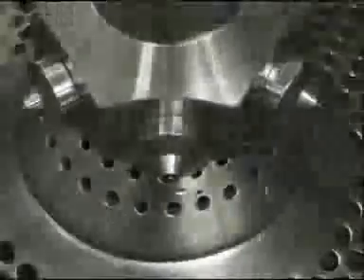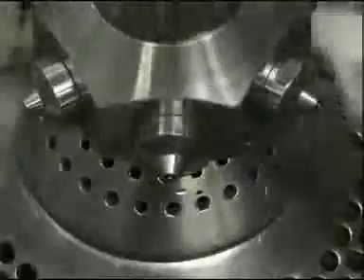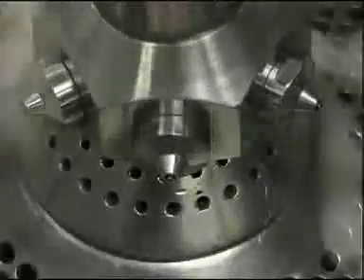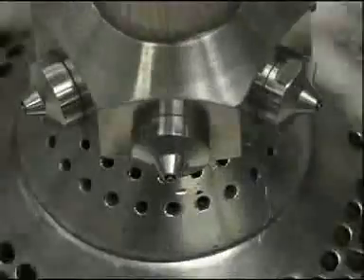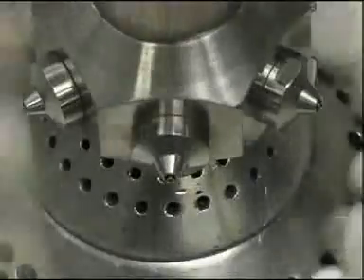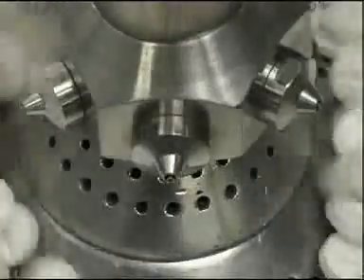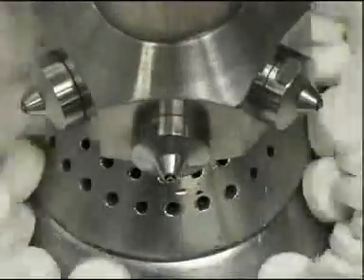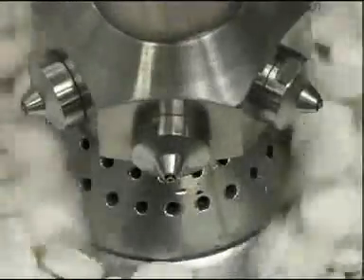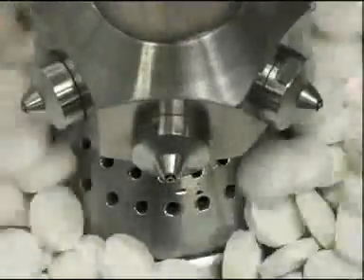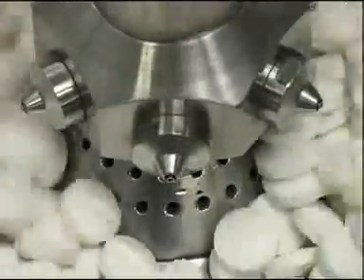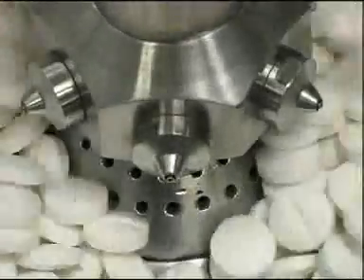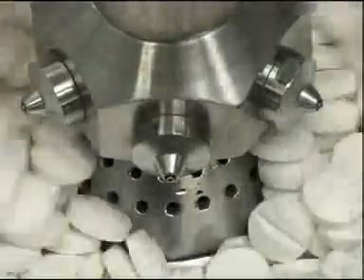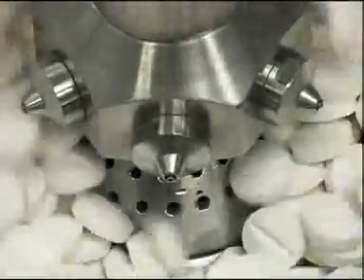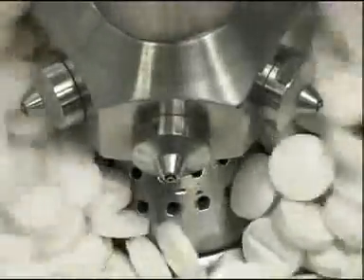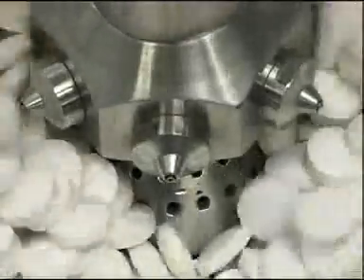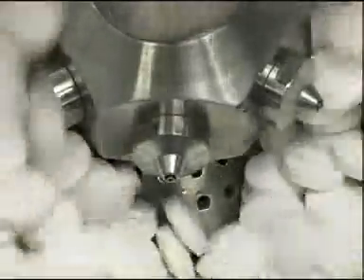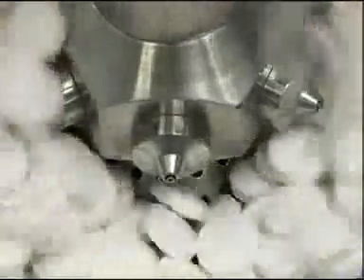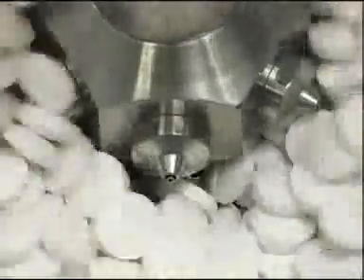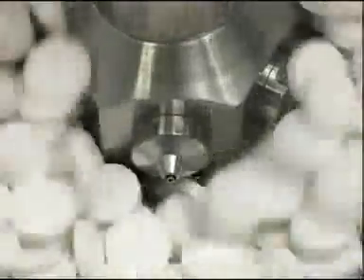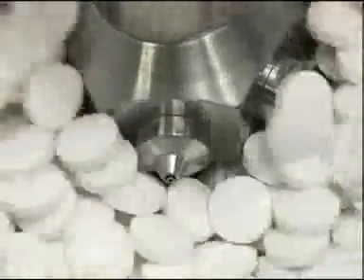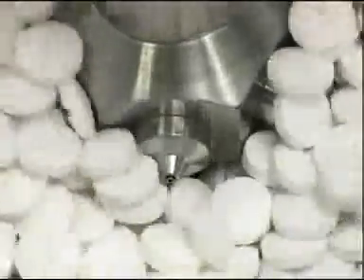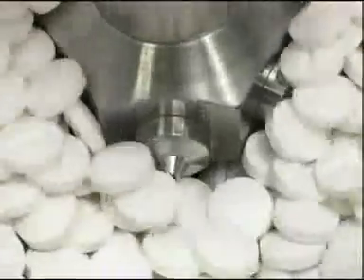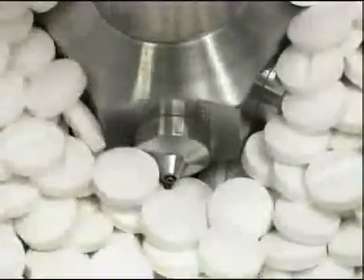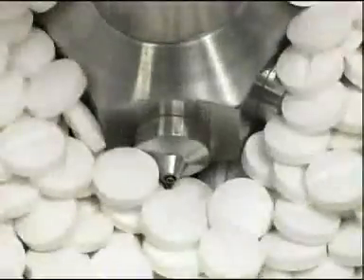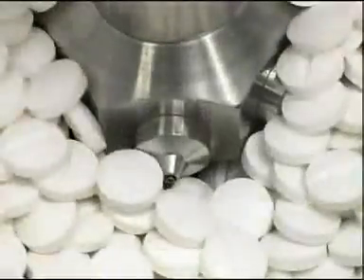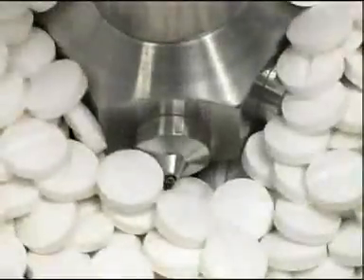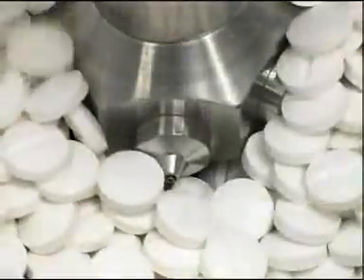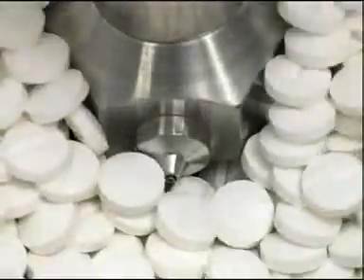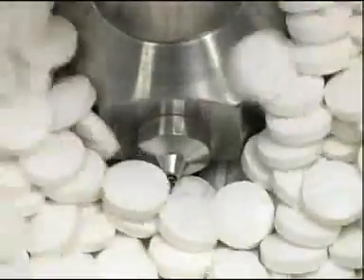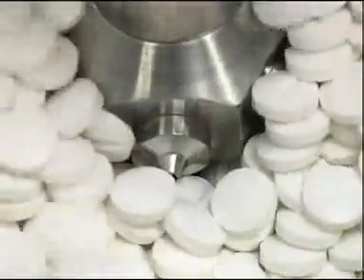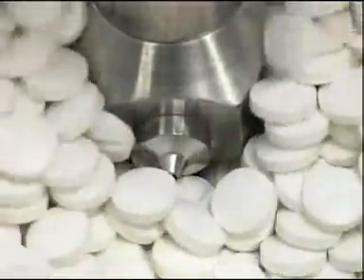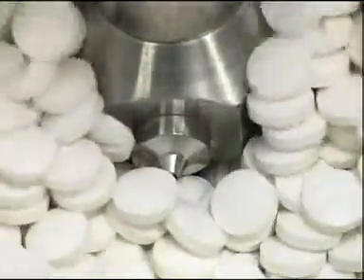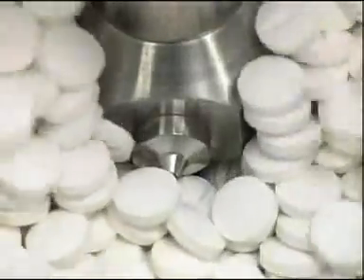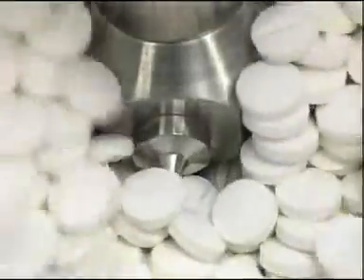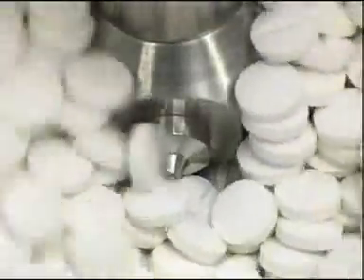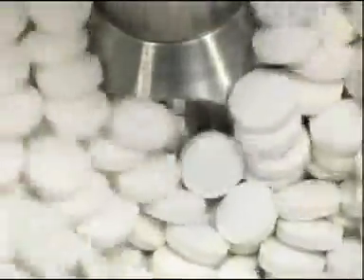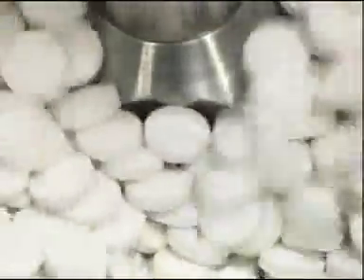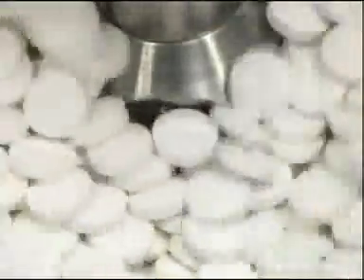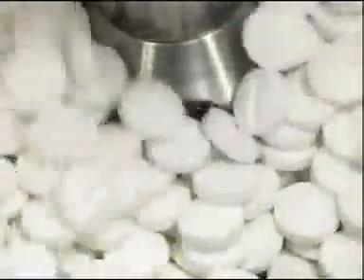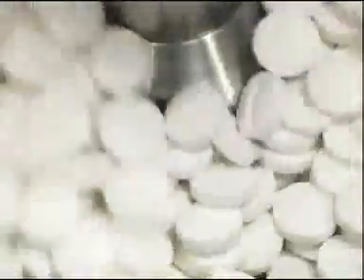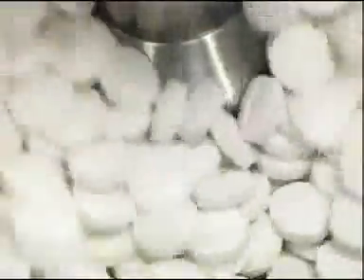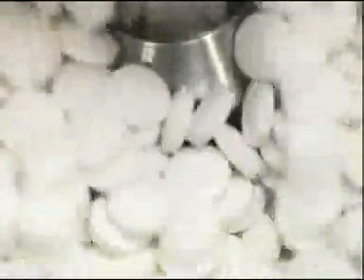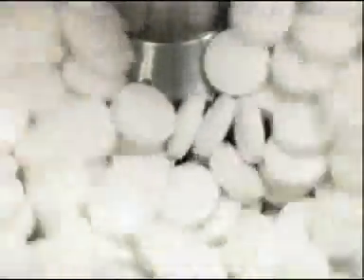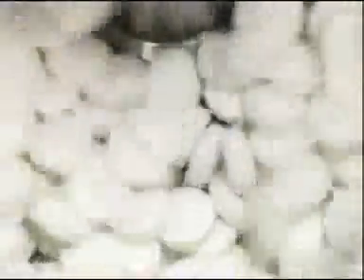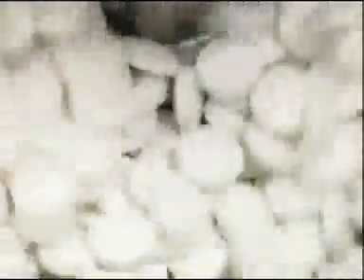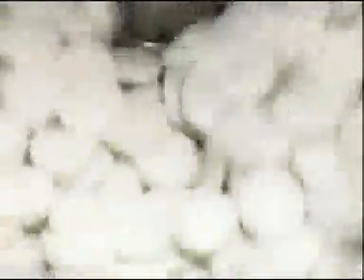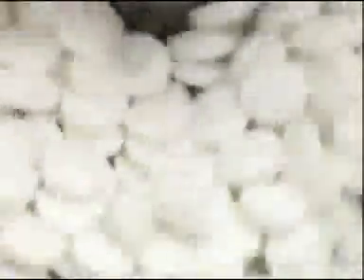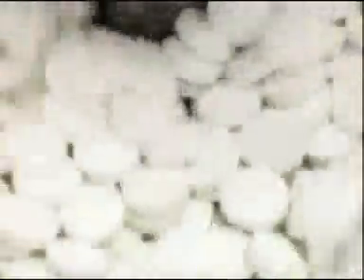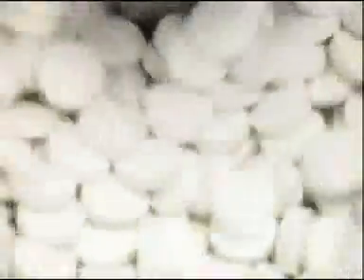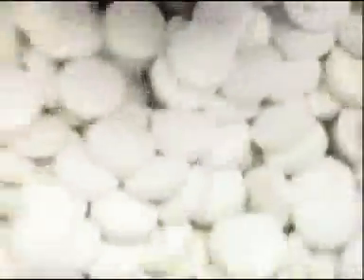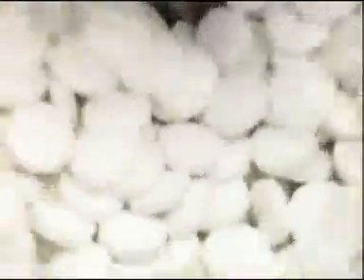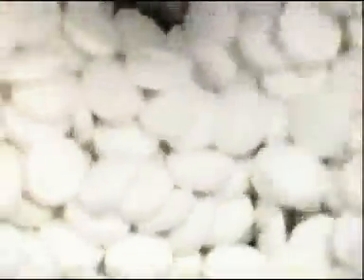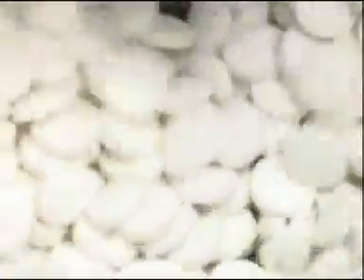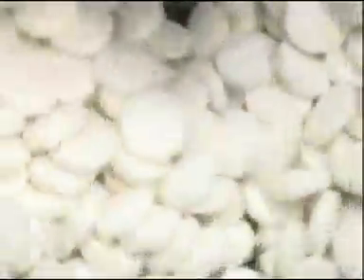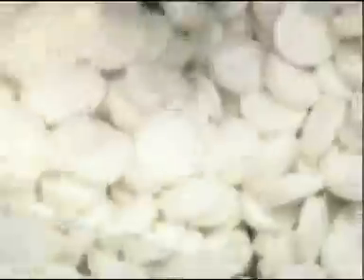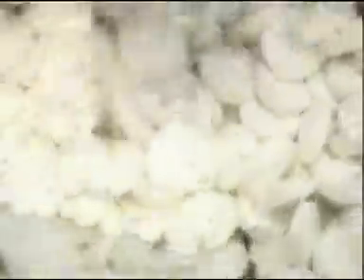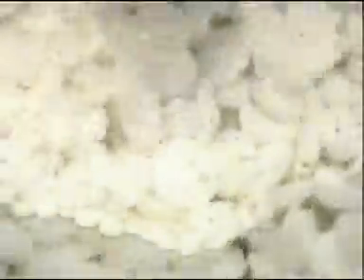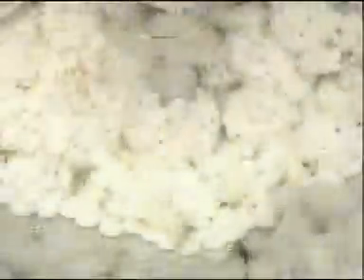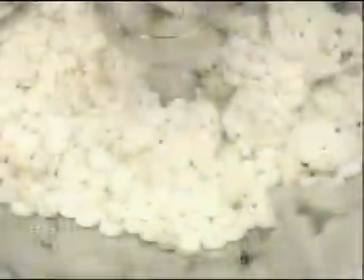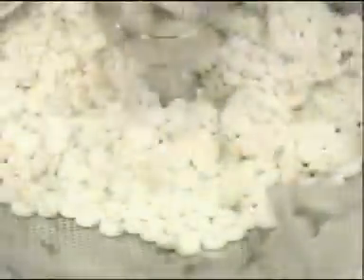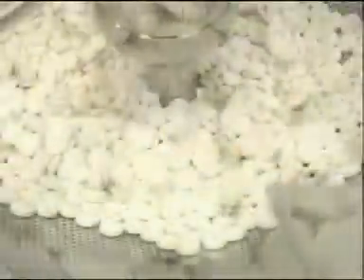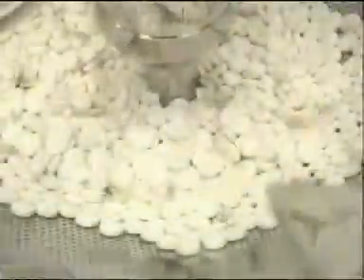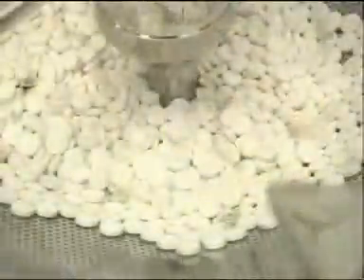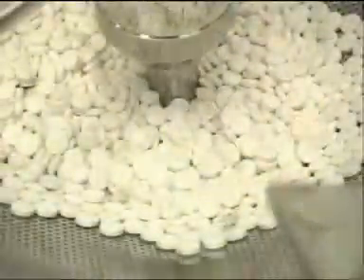Gravity feeding through a filling socket in the lid can be manually or automatically controlled. High containment filling is possible.